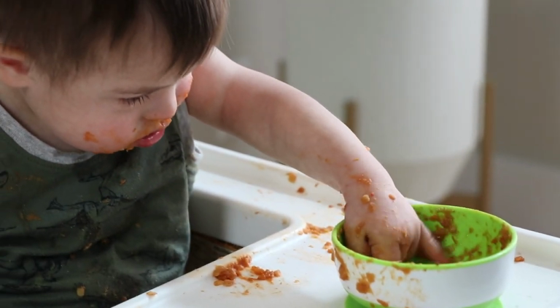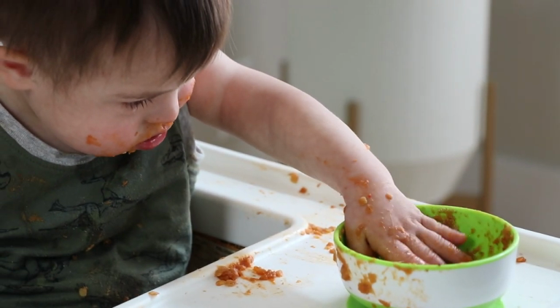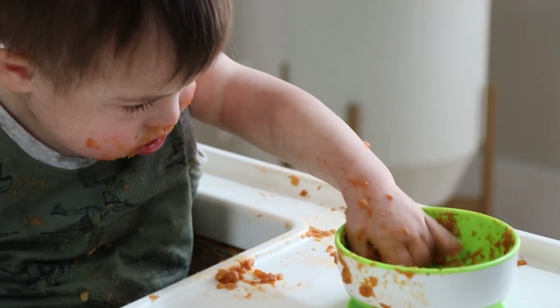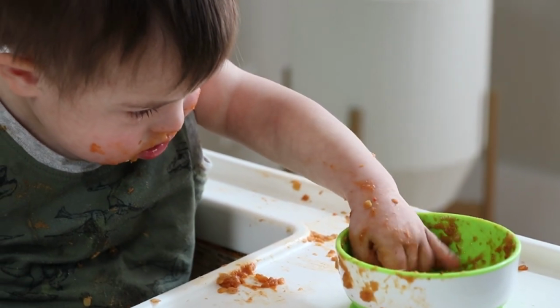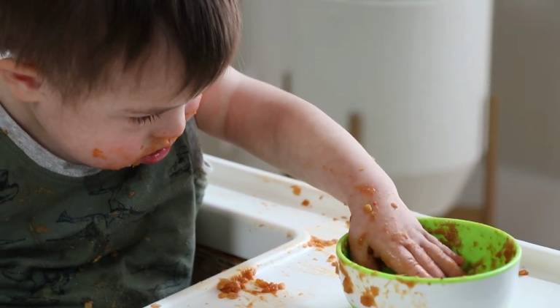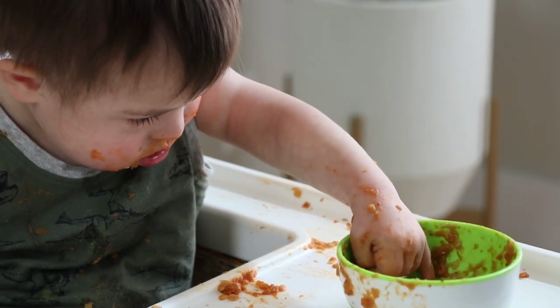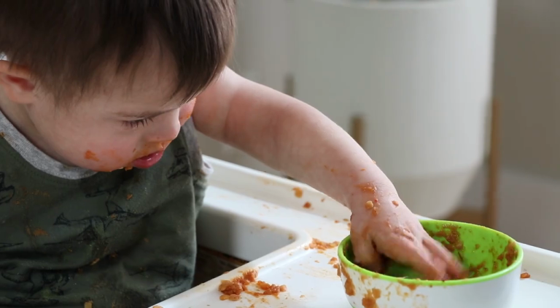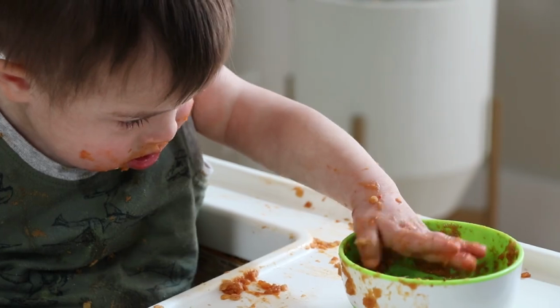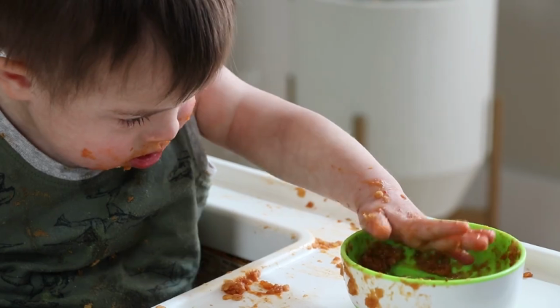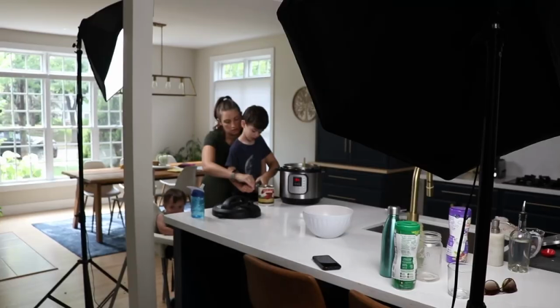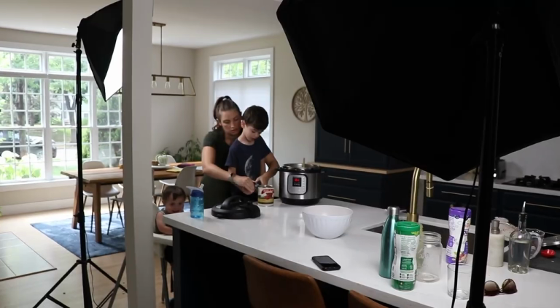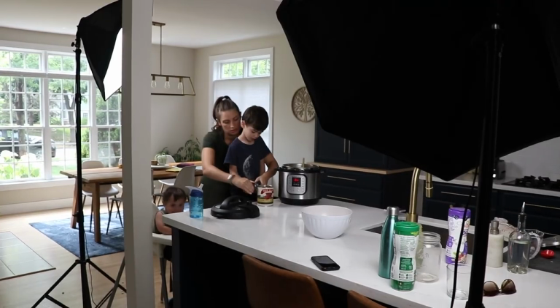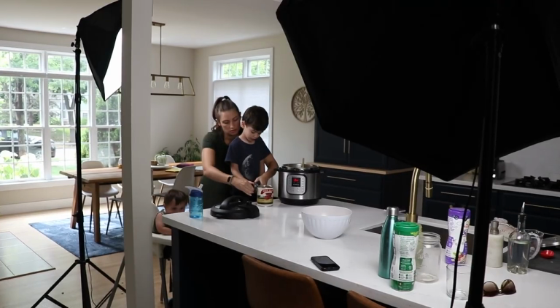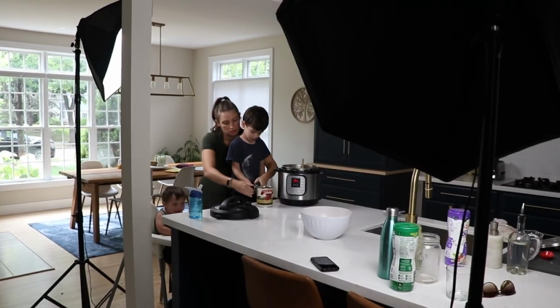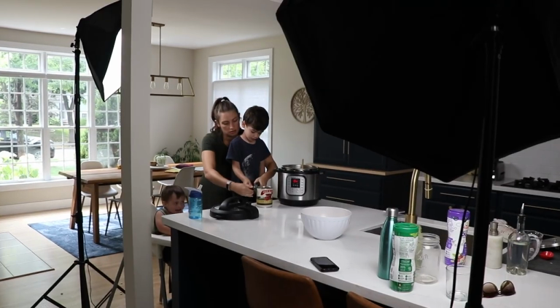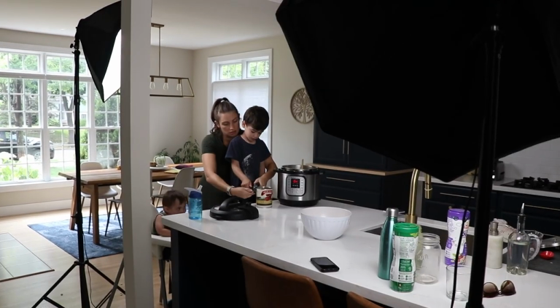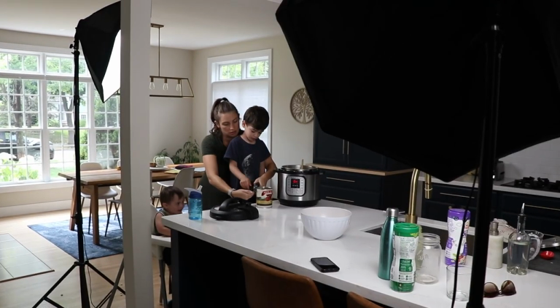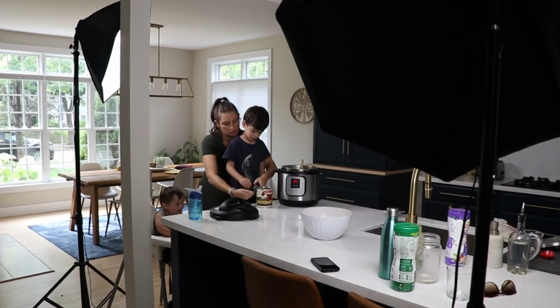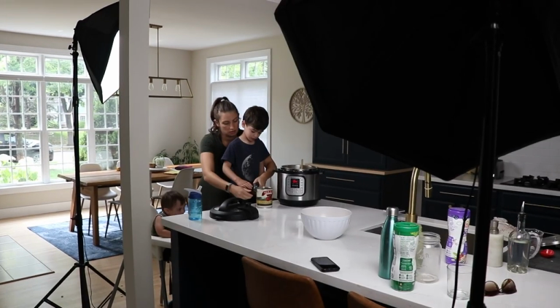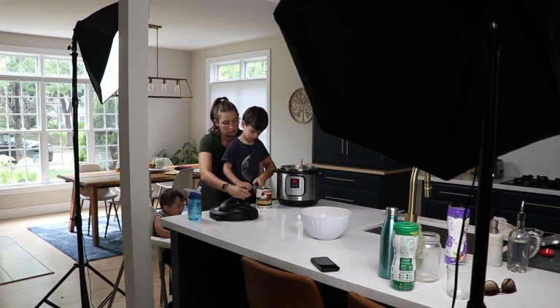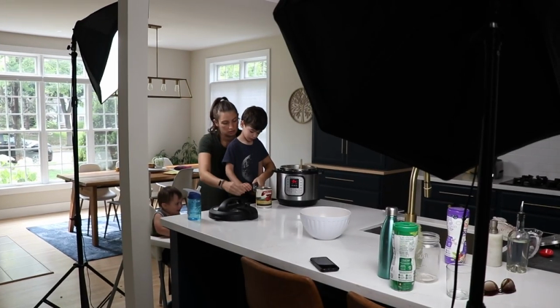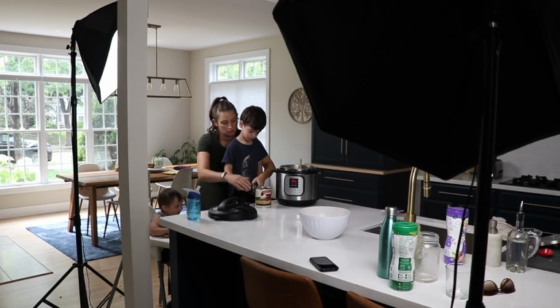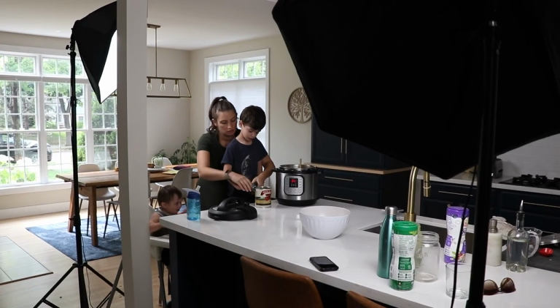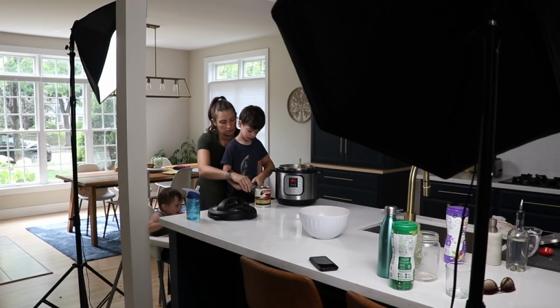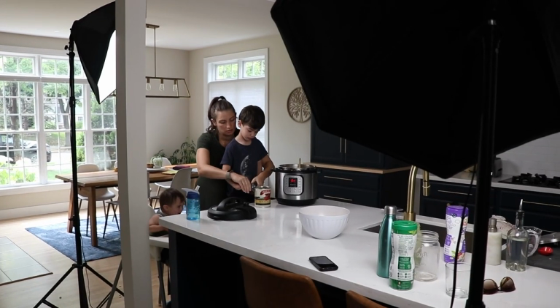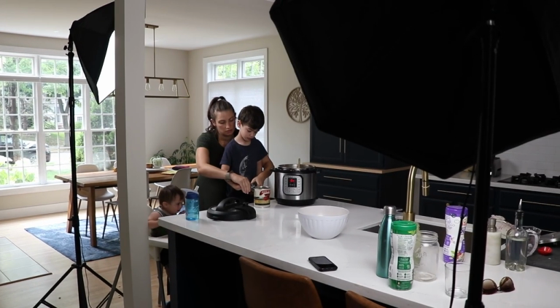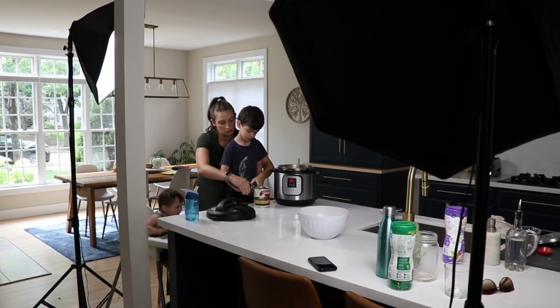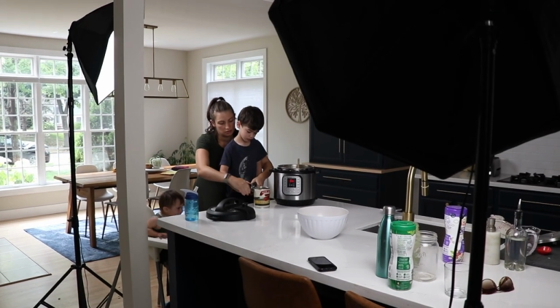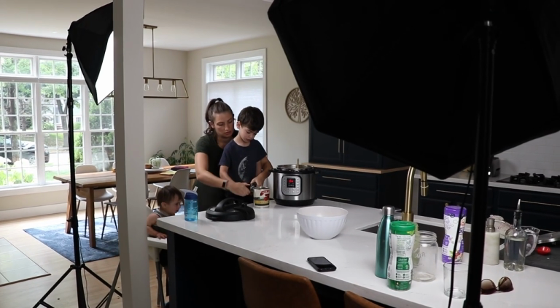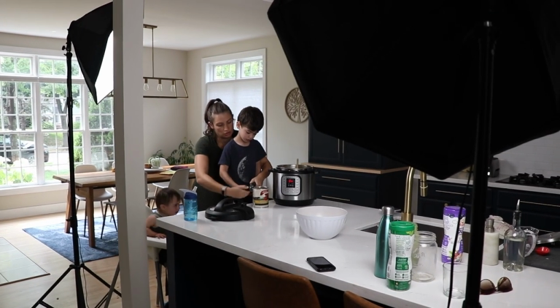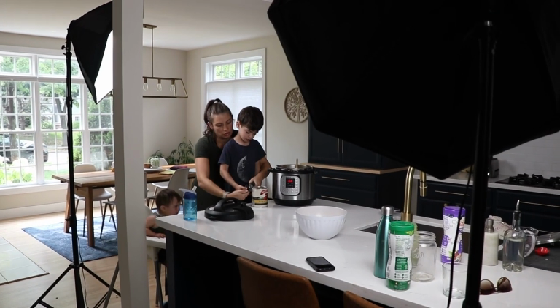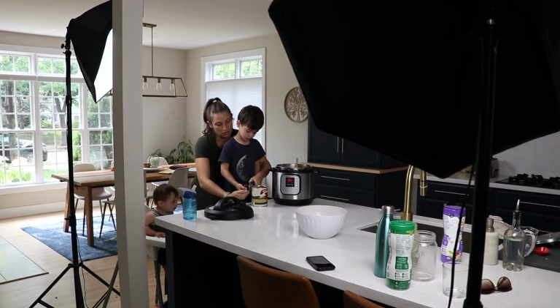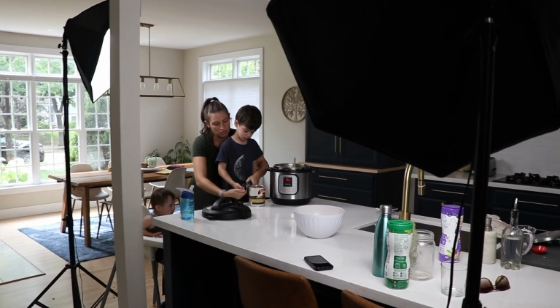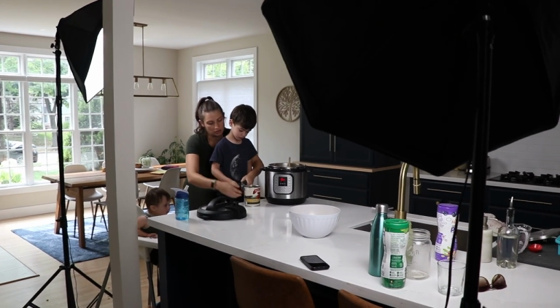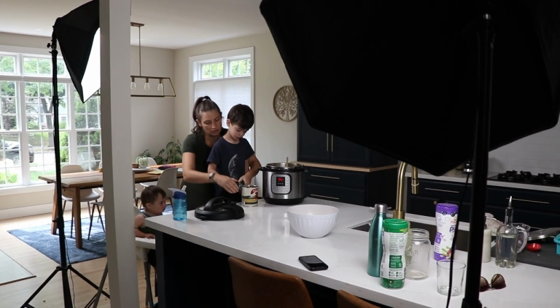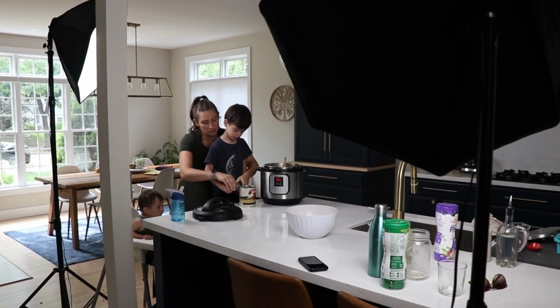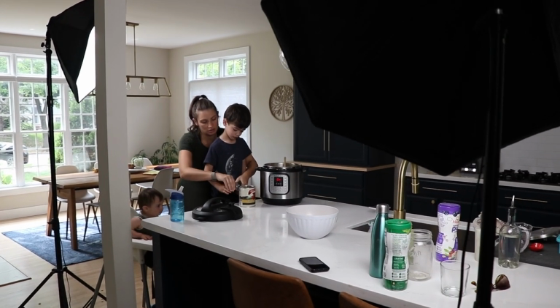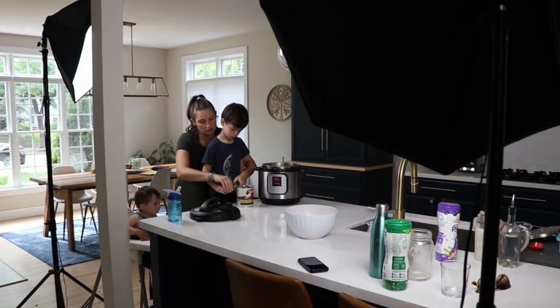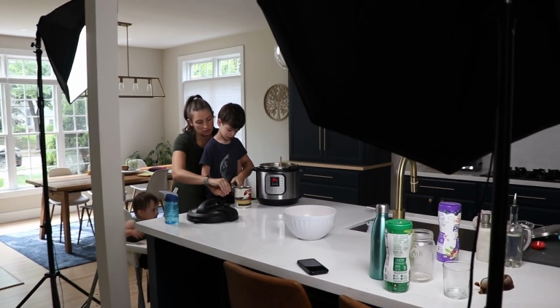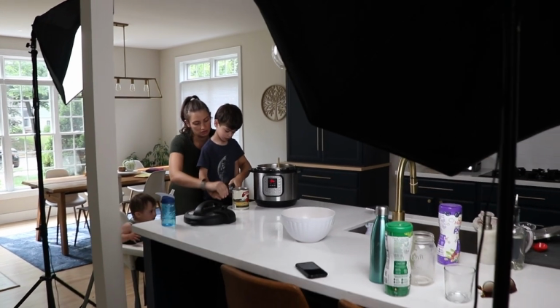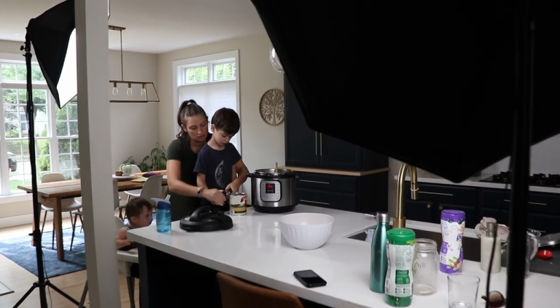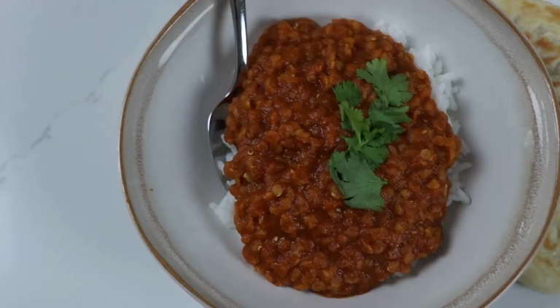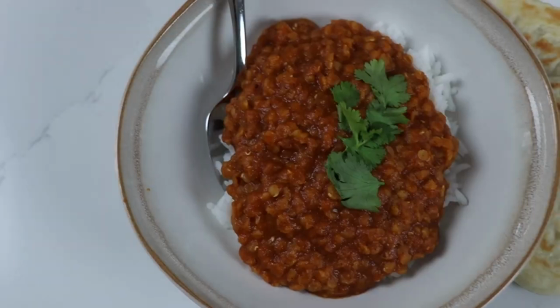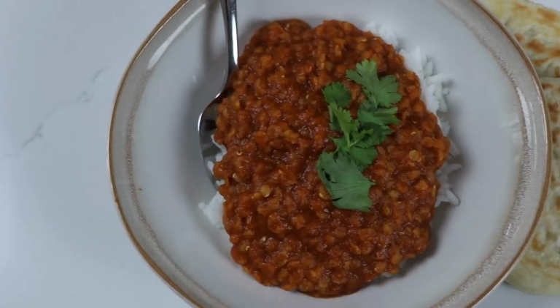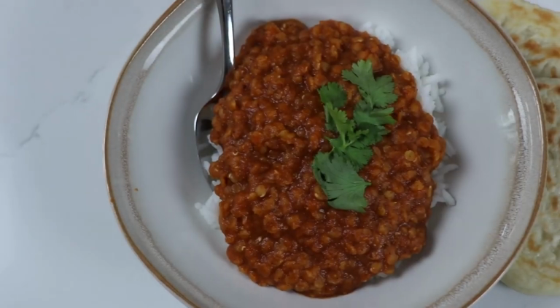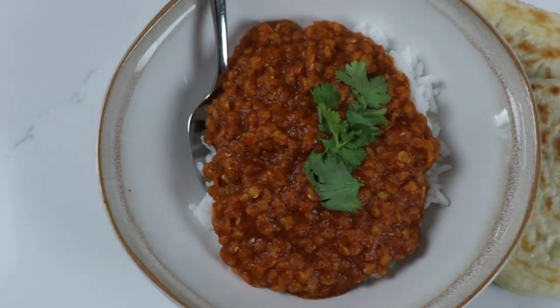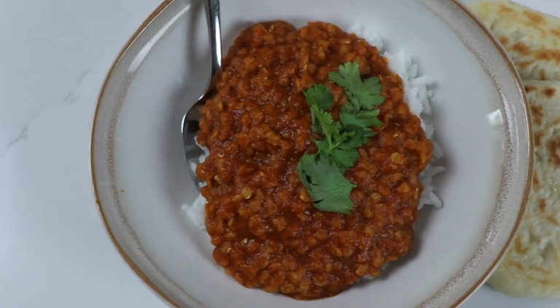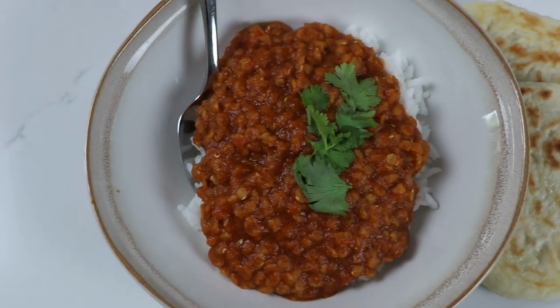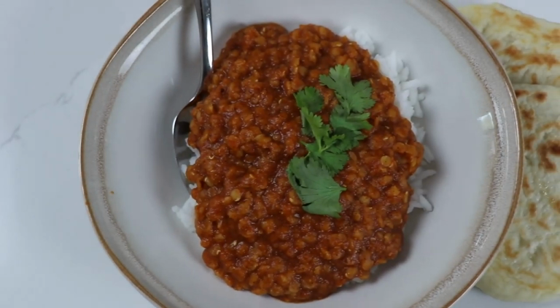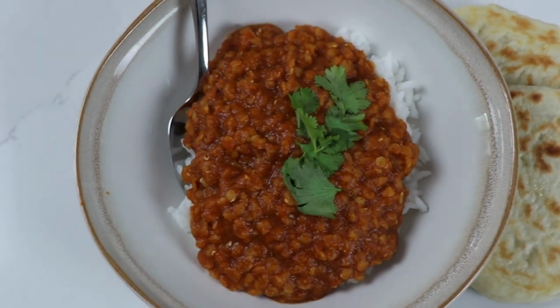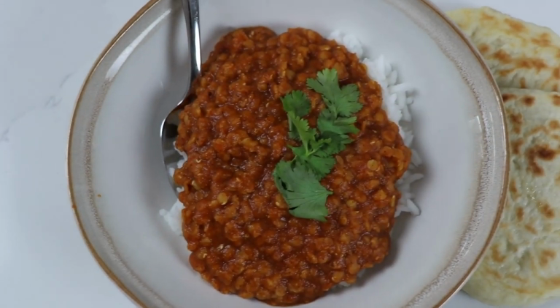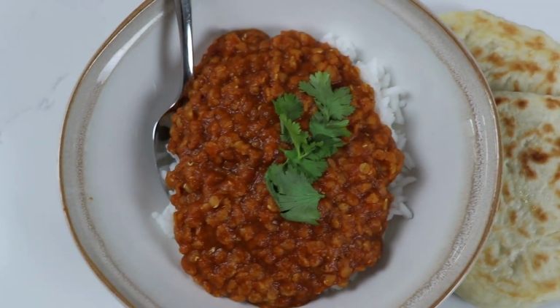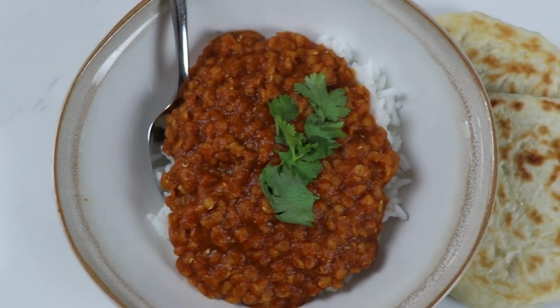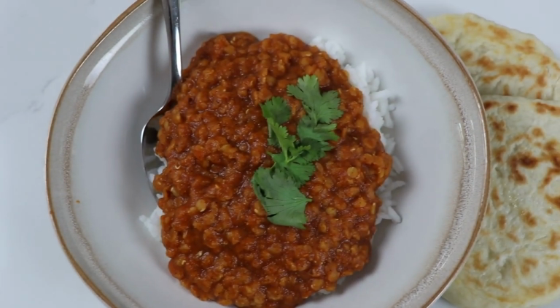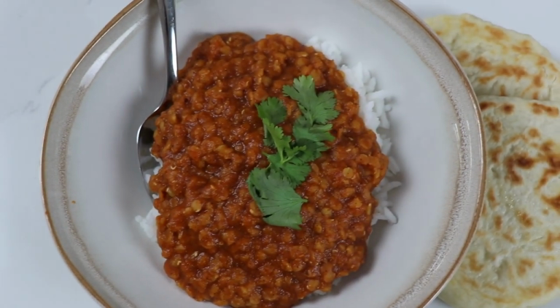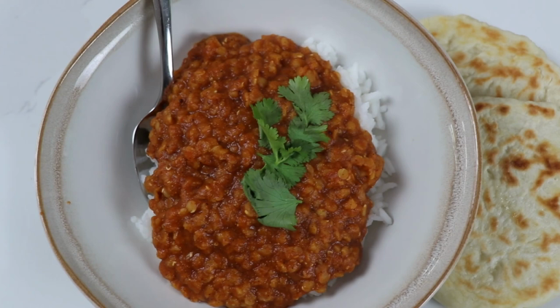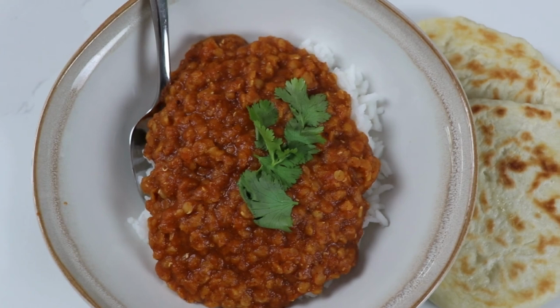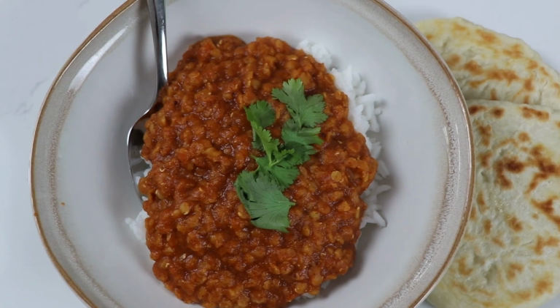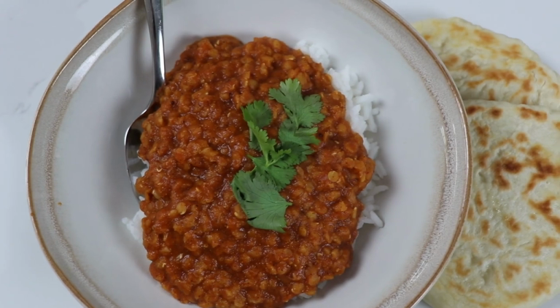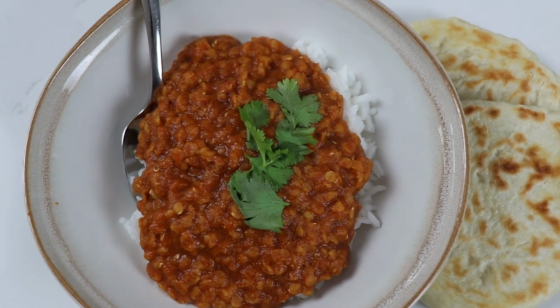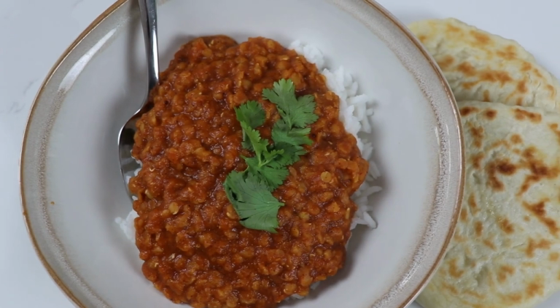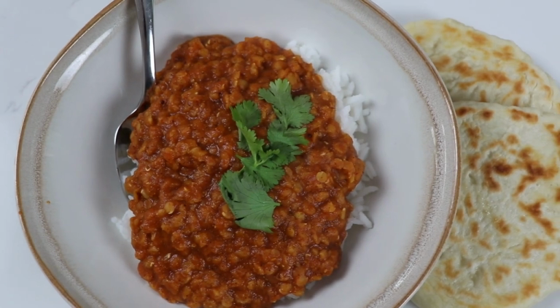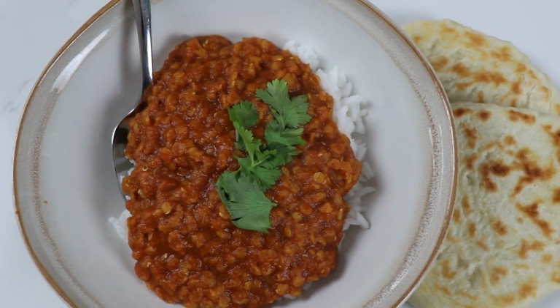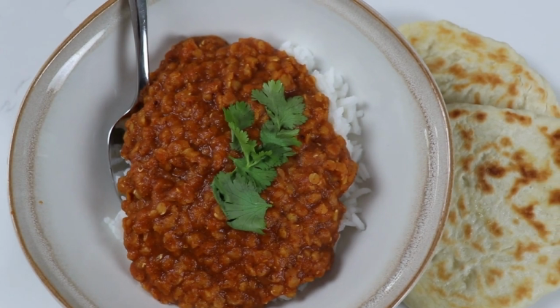So today we're going to show you the absolute easiest method of Dahl Makhani — the King of Dahl — and here we go.